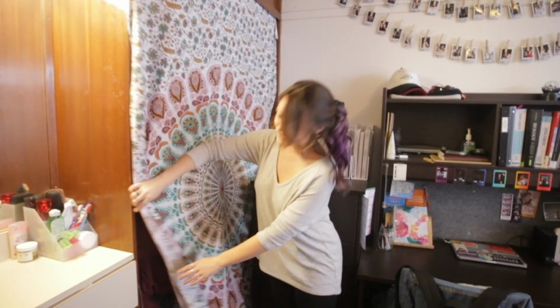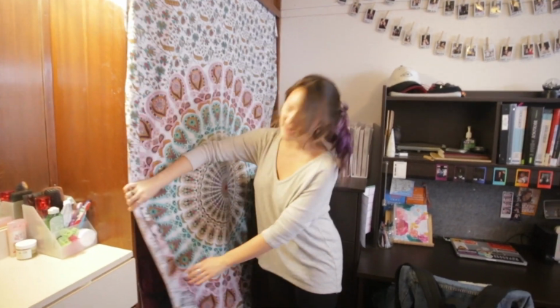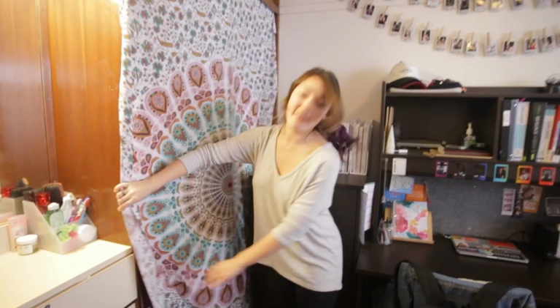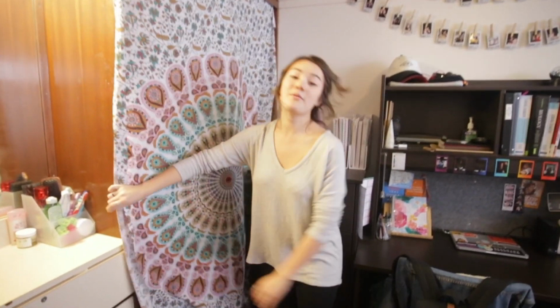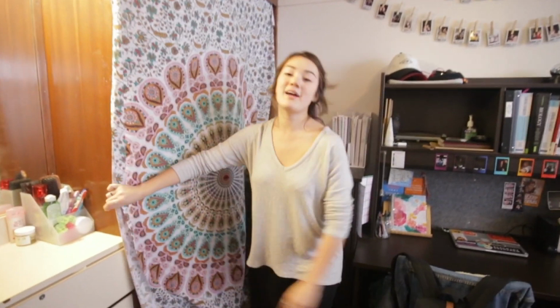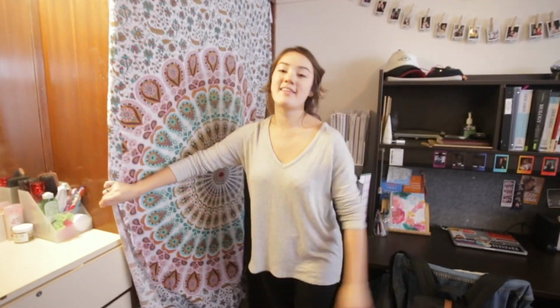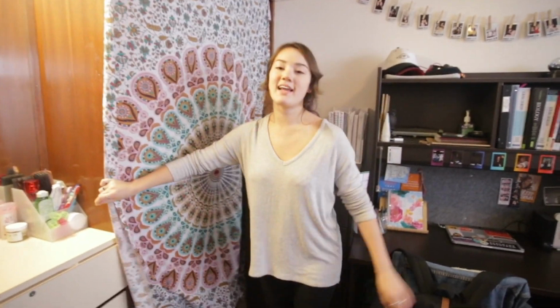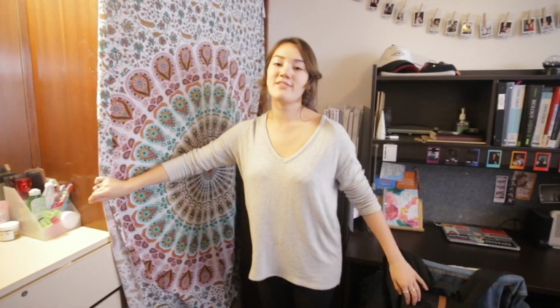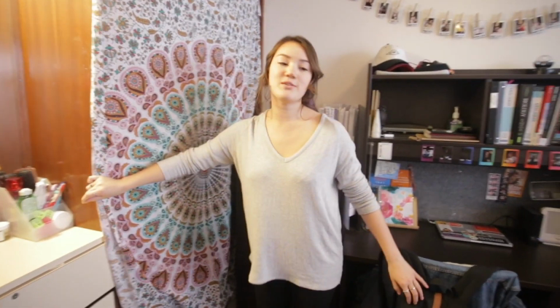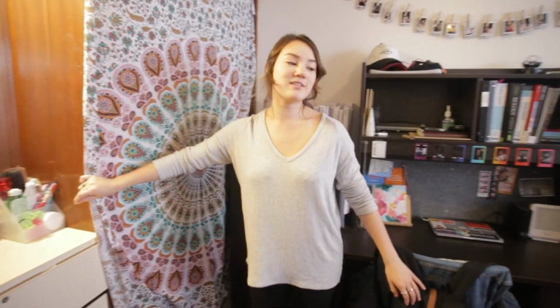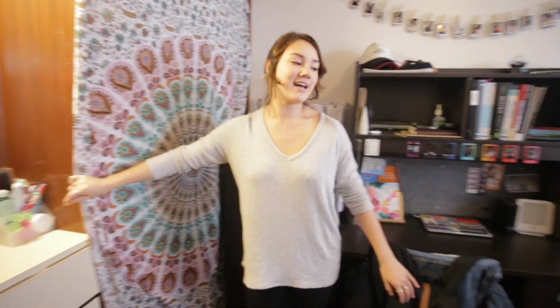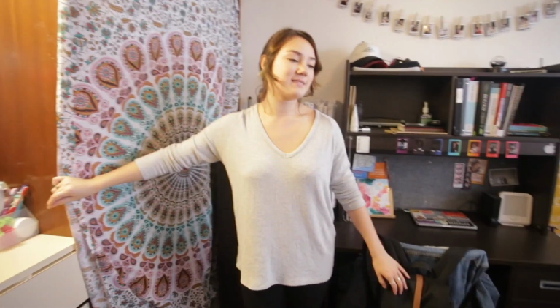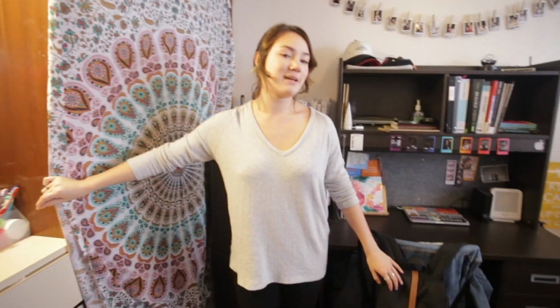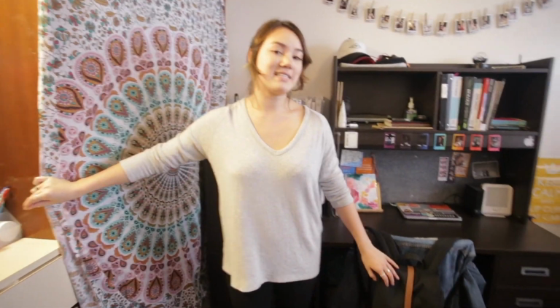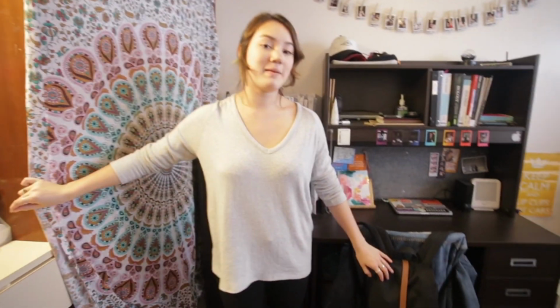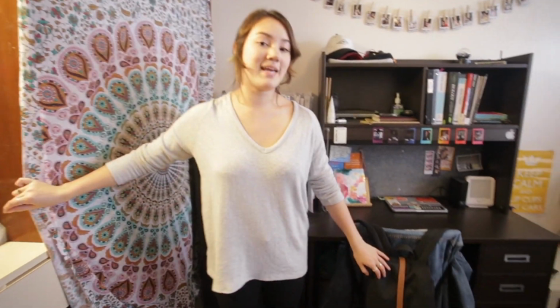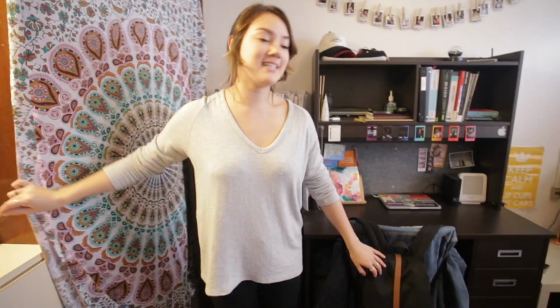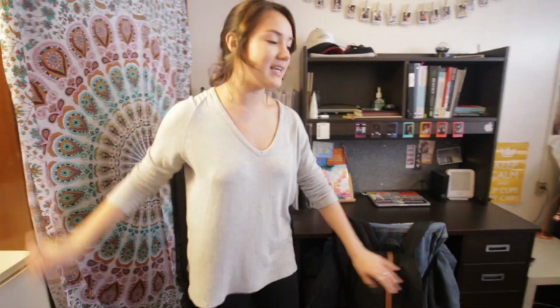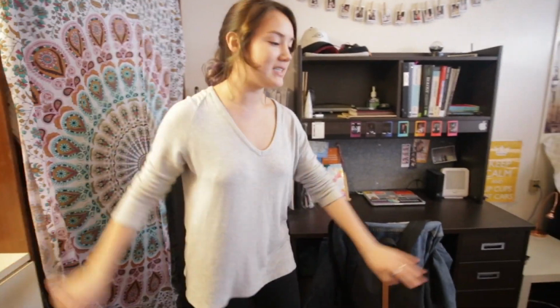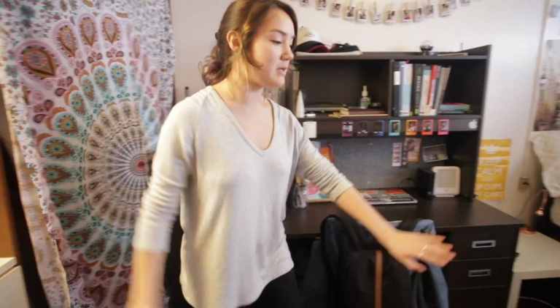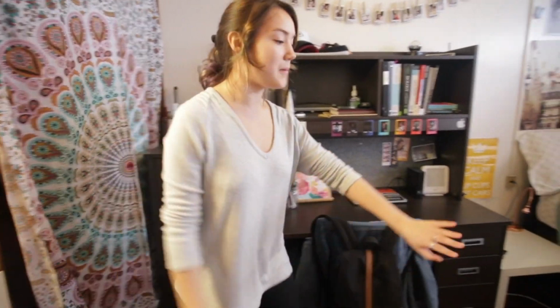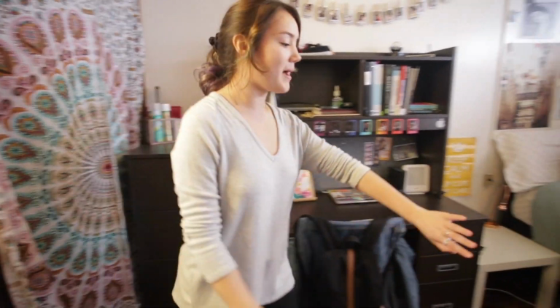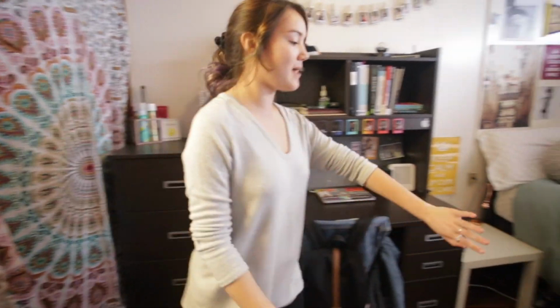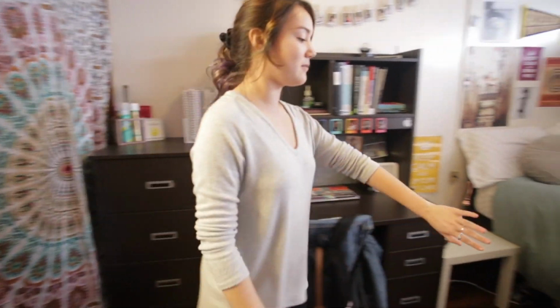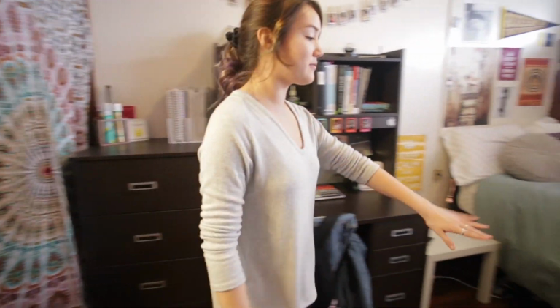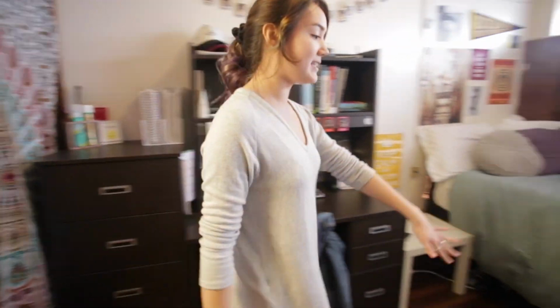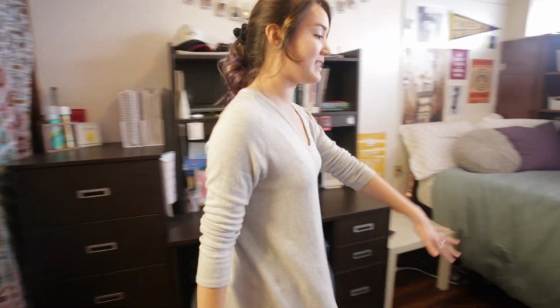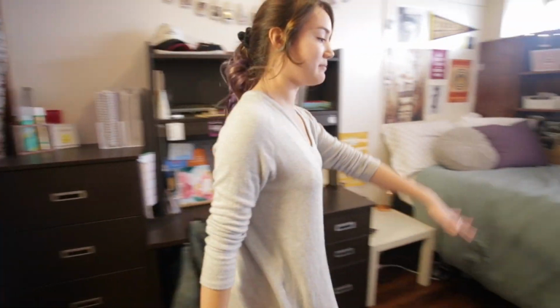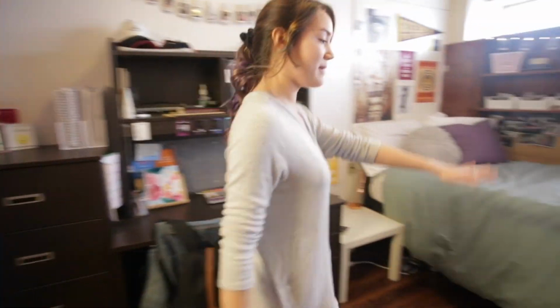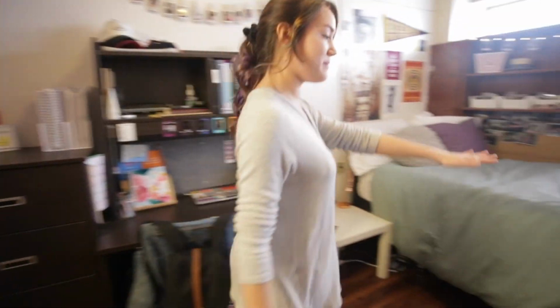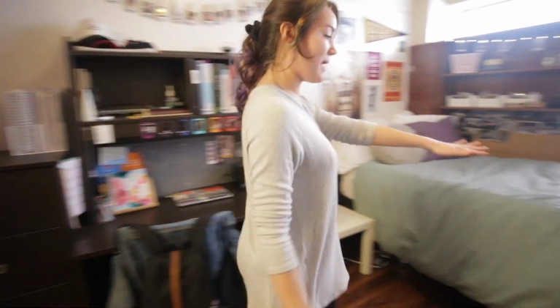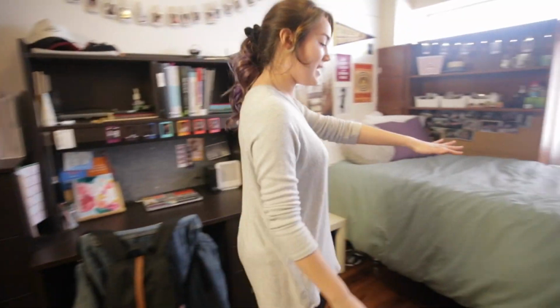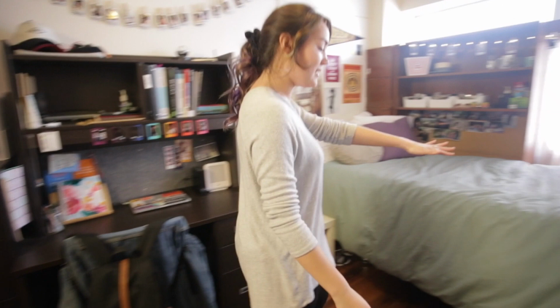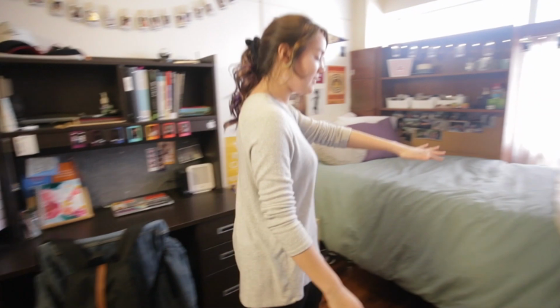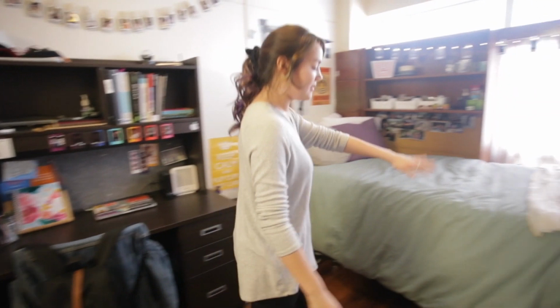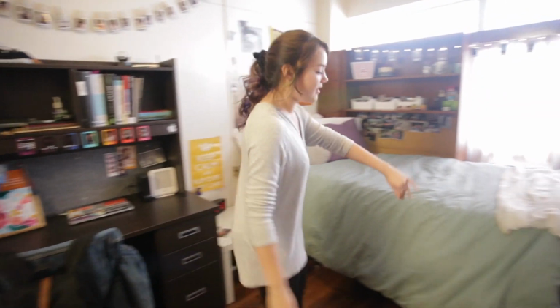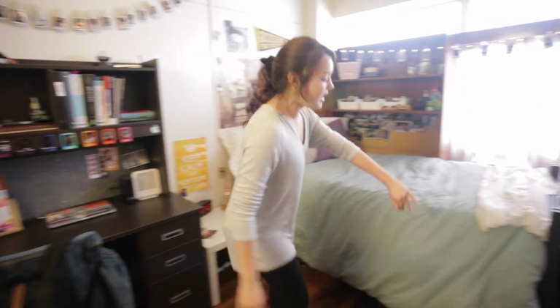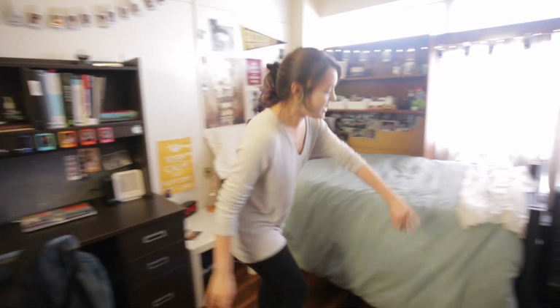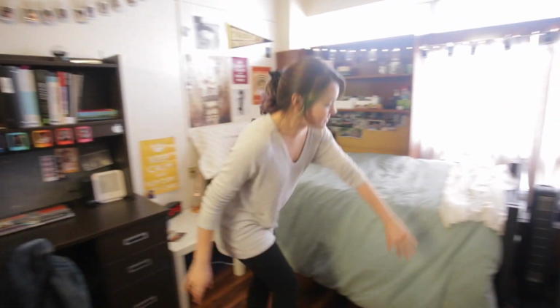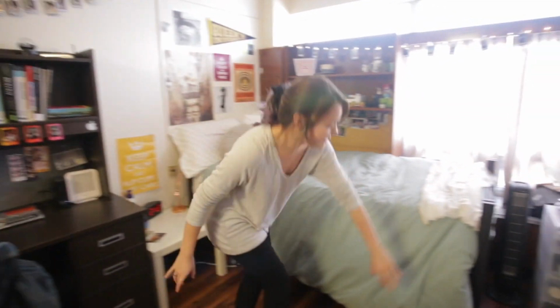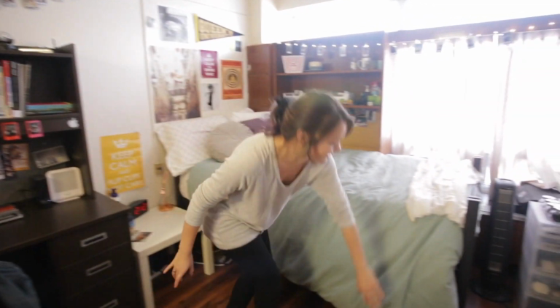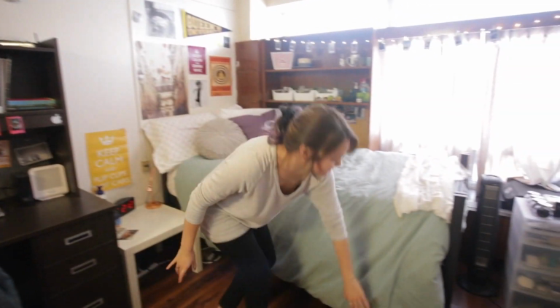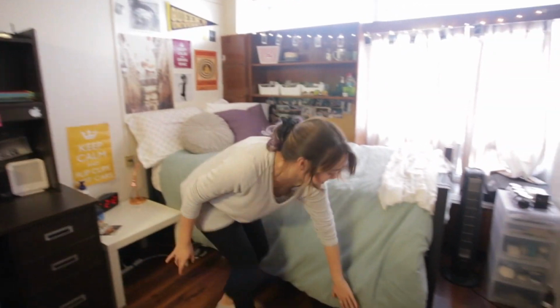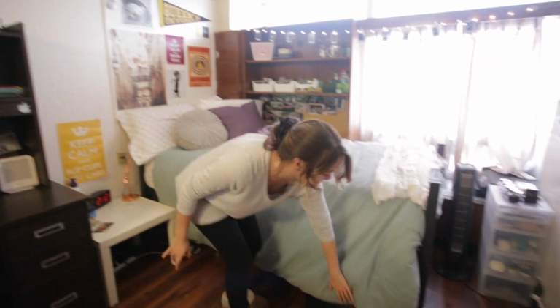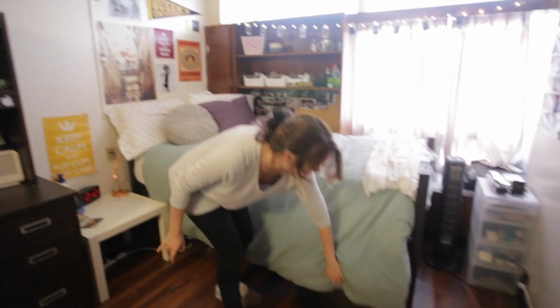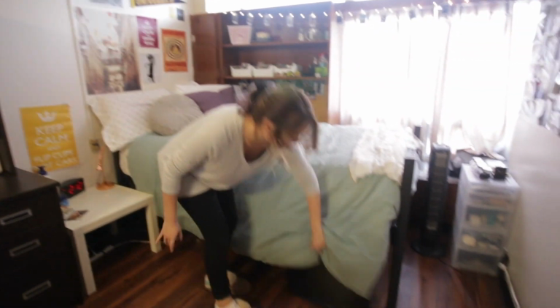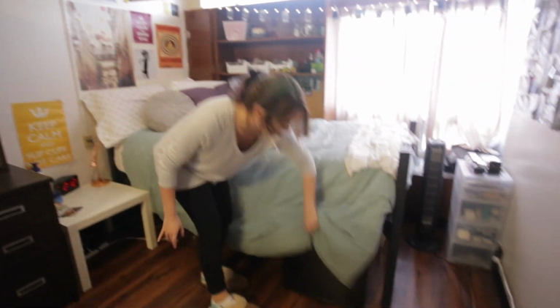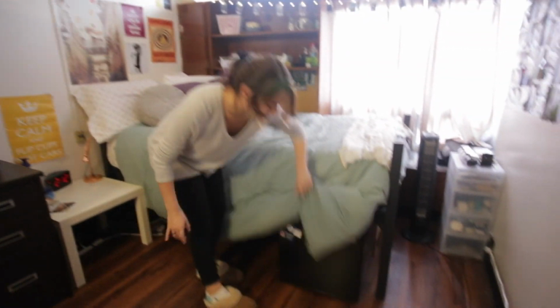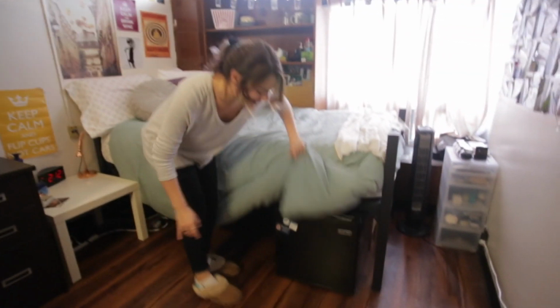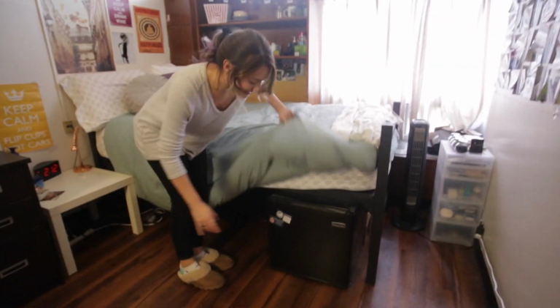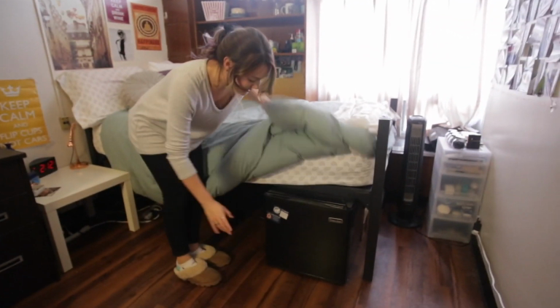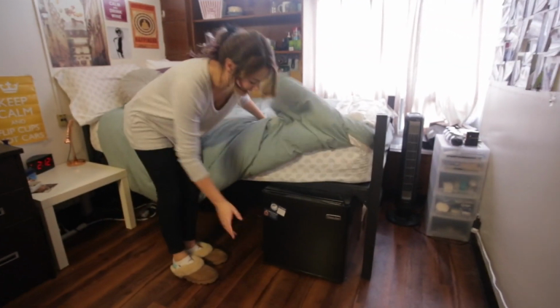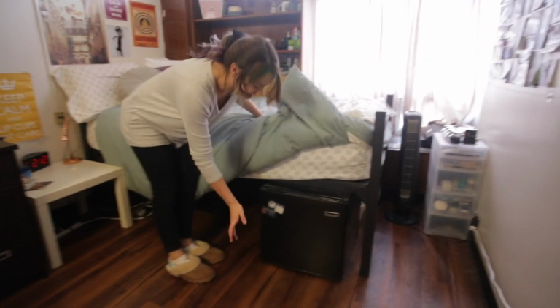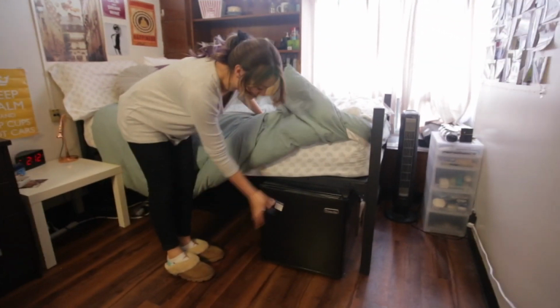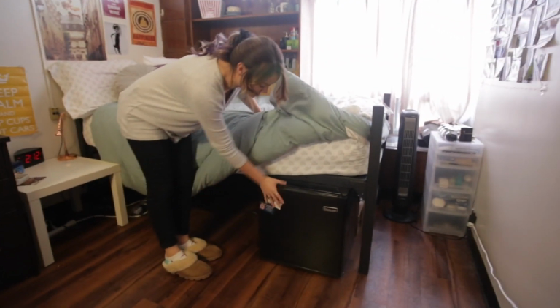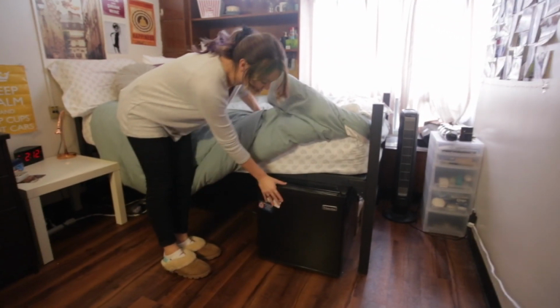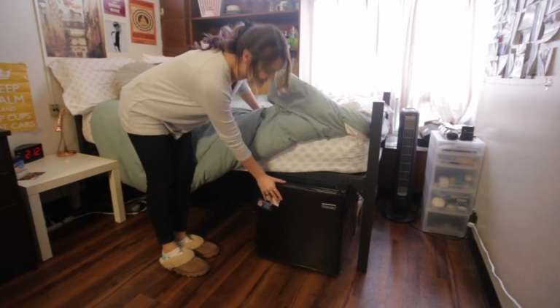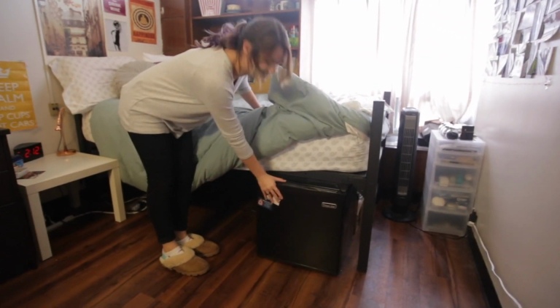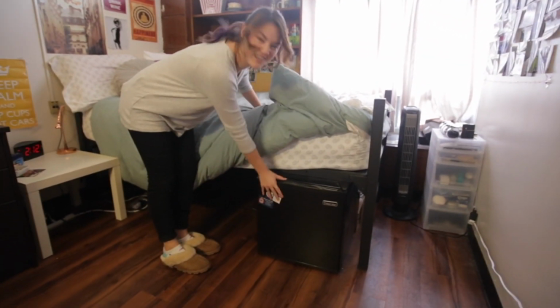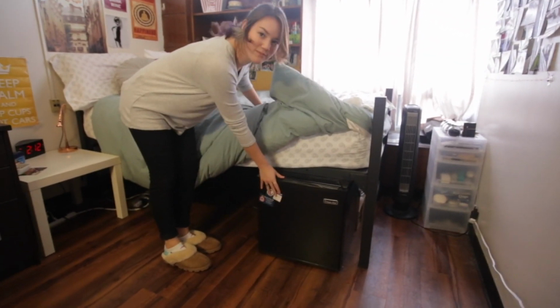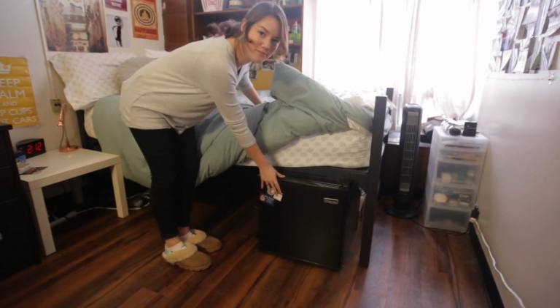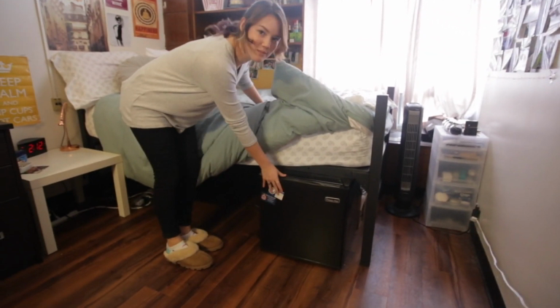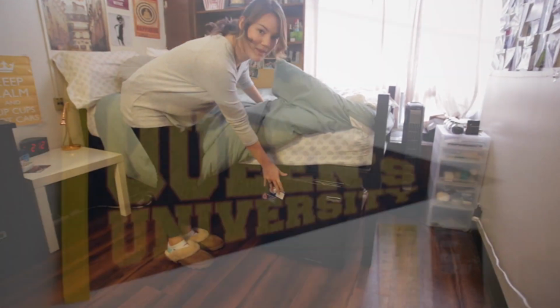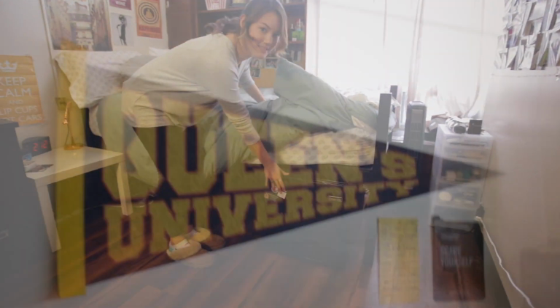Another way that I've utilized my space is by raising my bed, so I can fit my fridge underneath just to save some space.